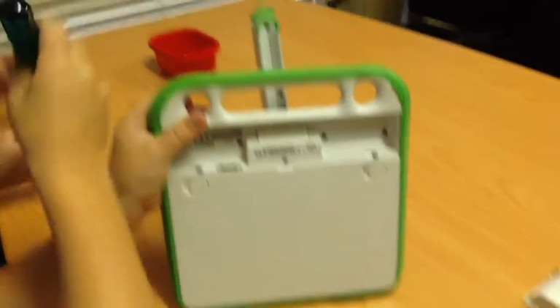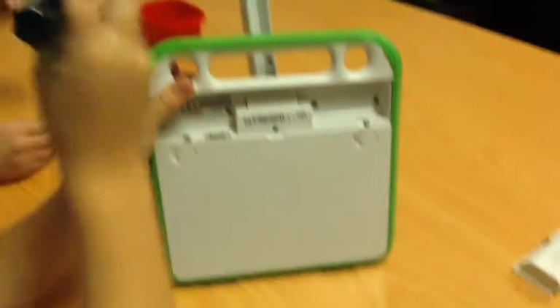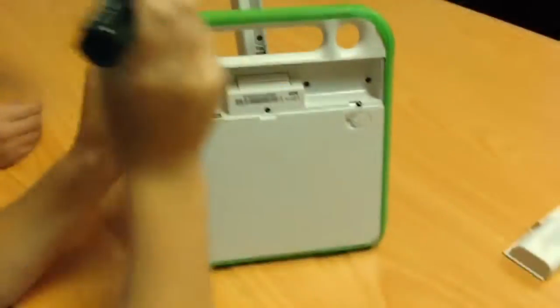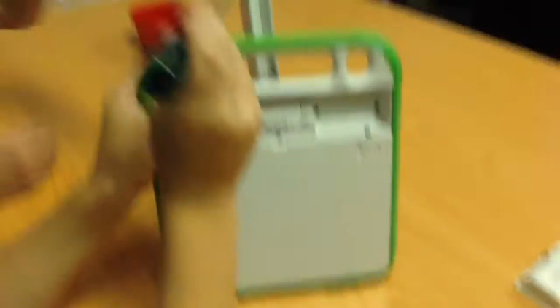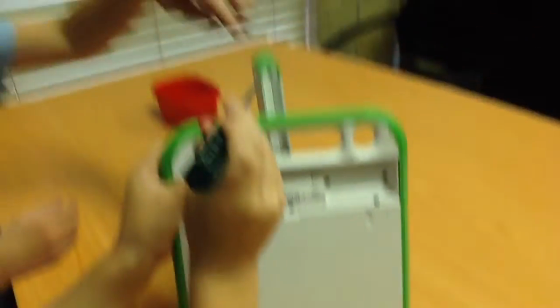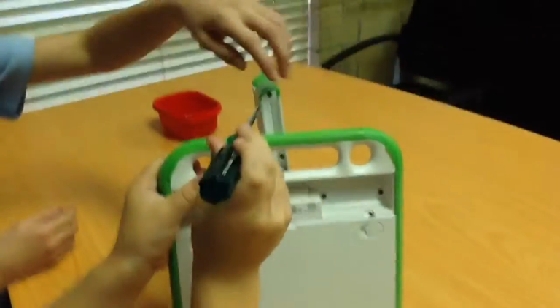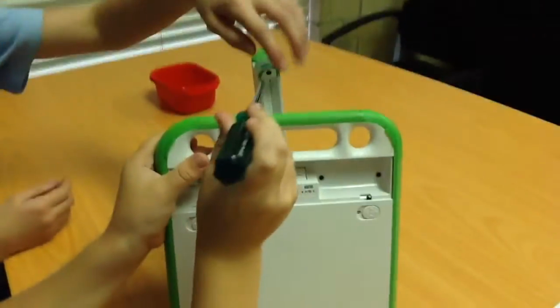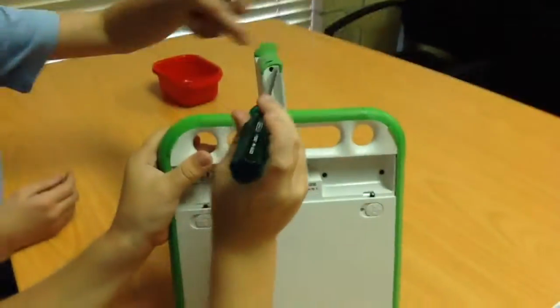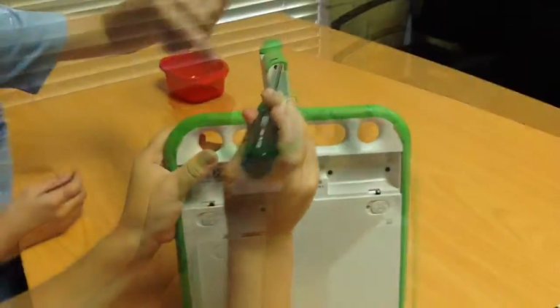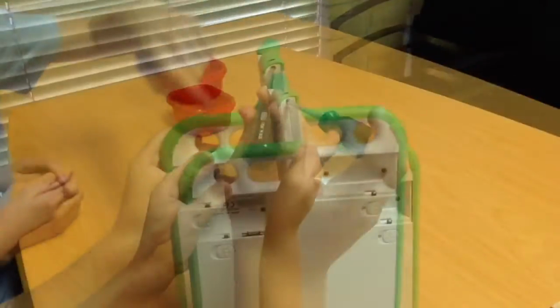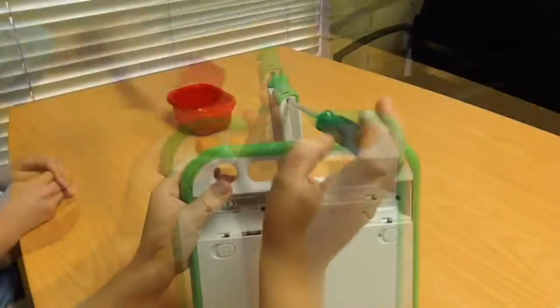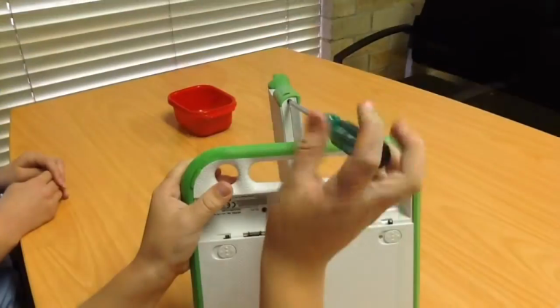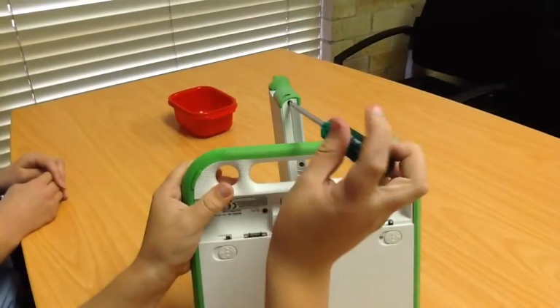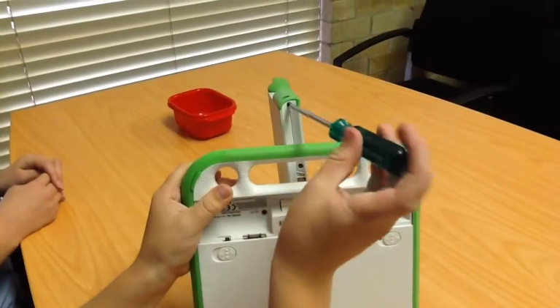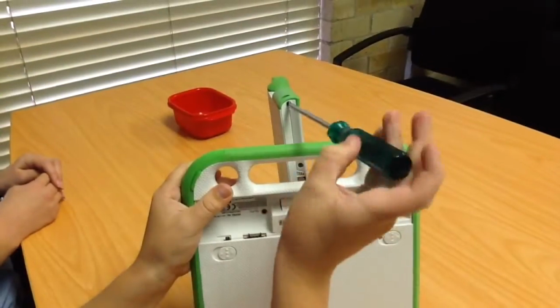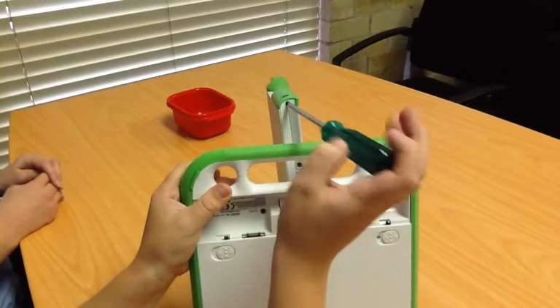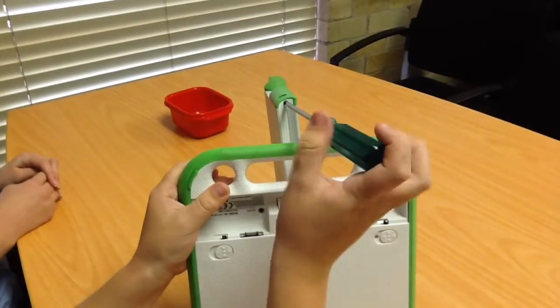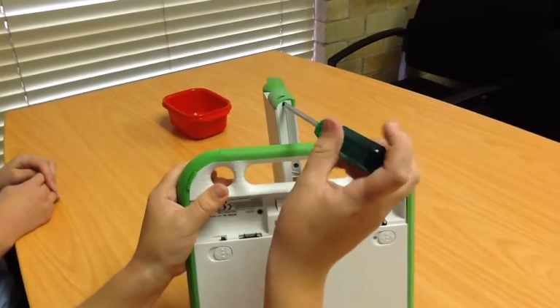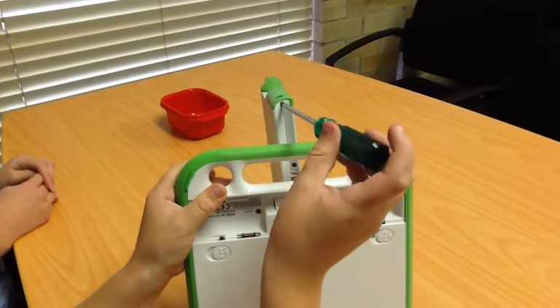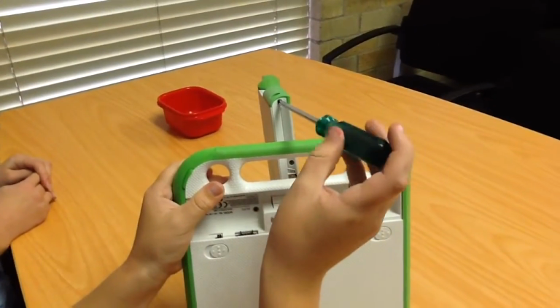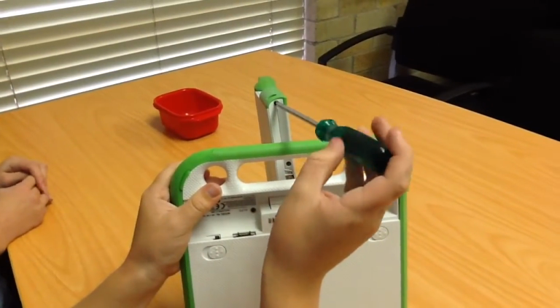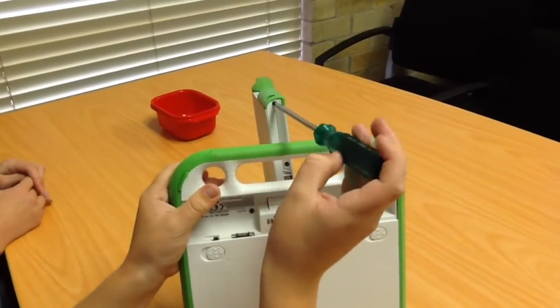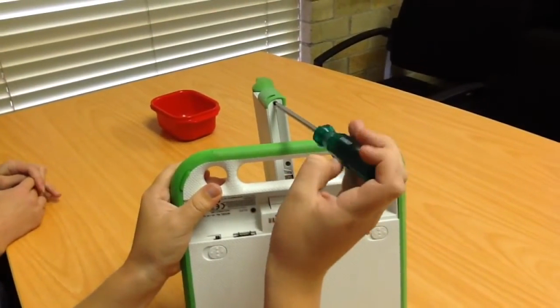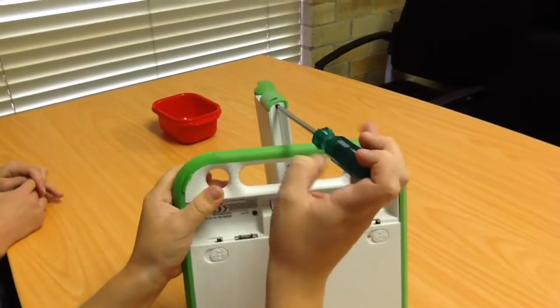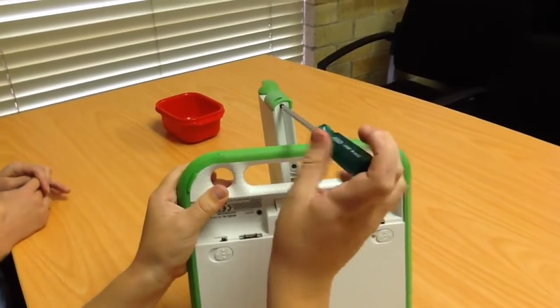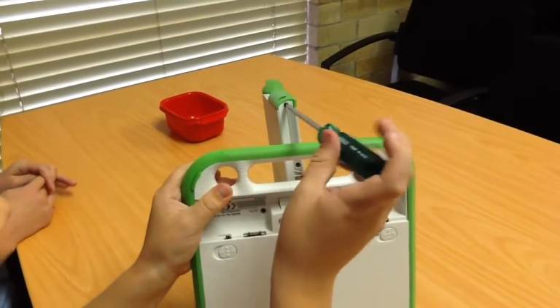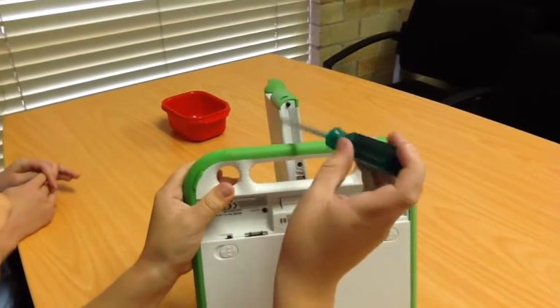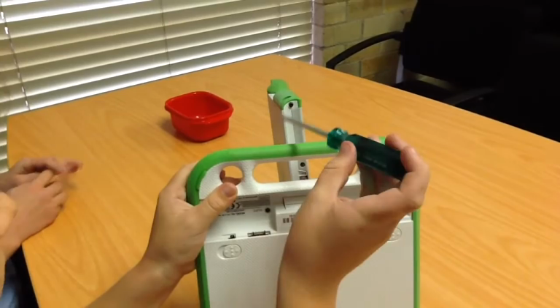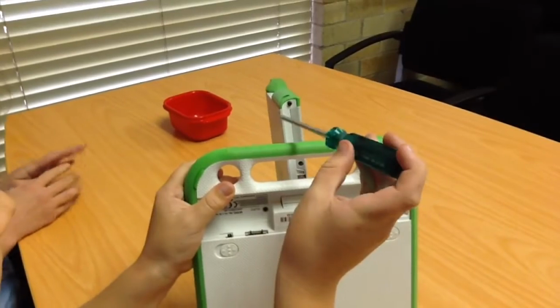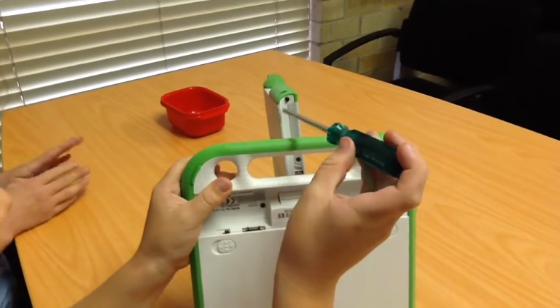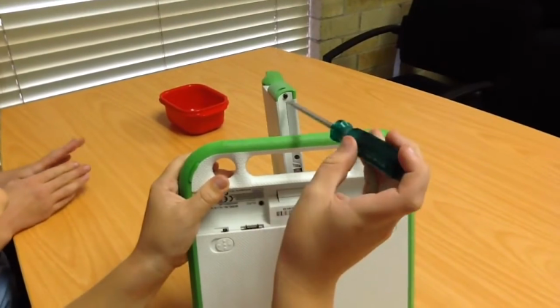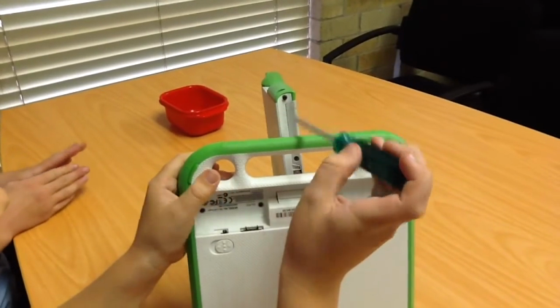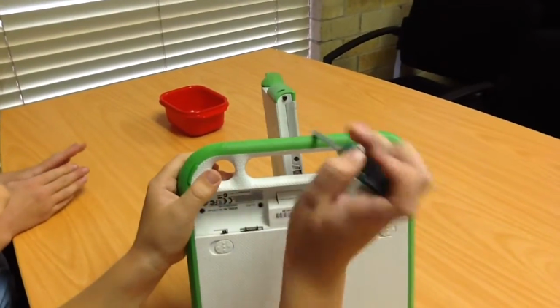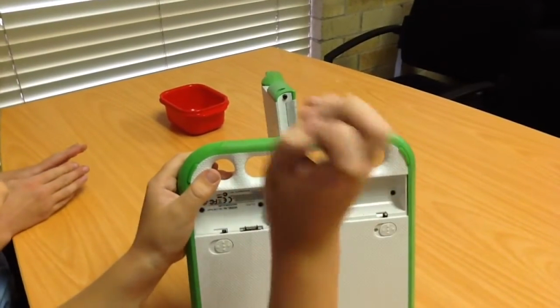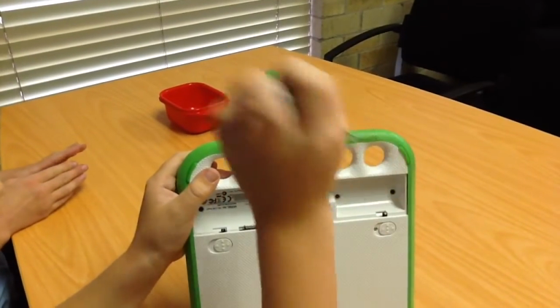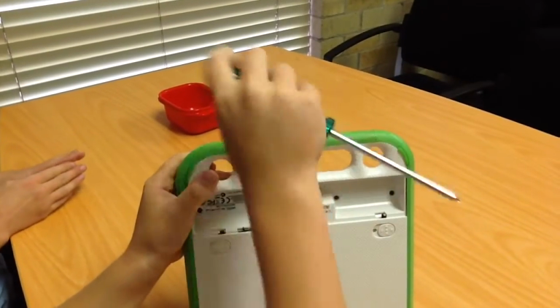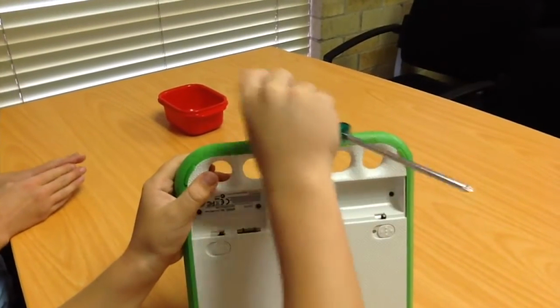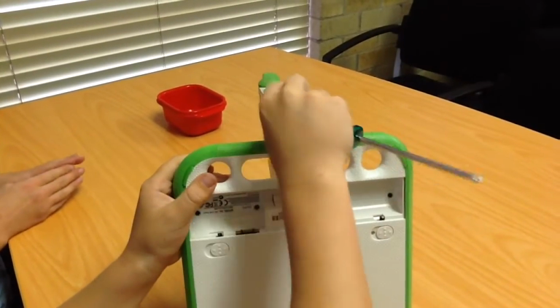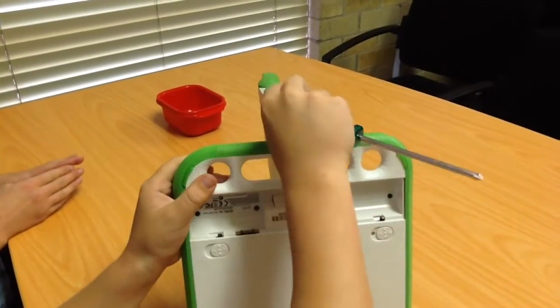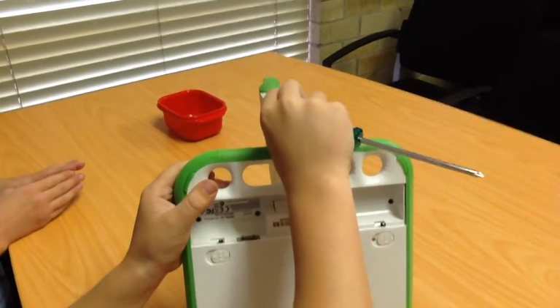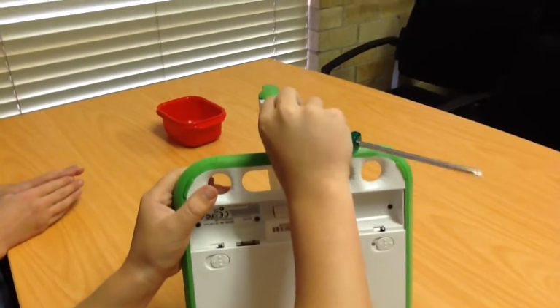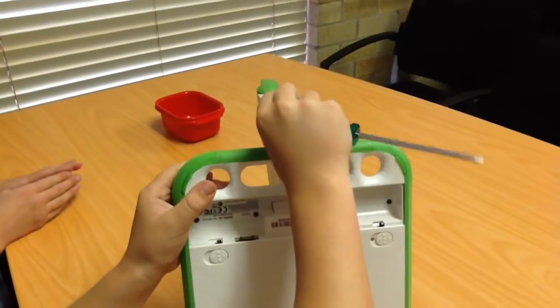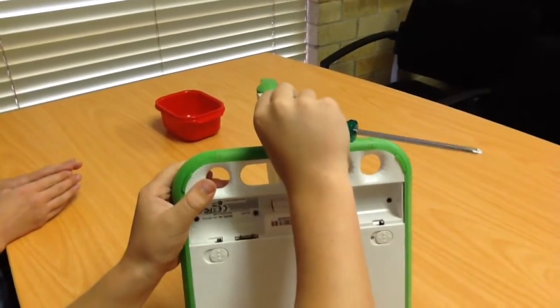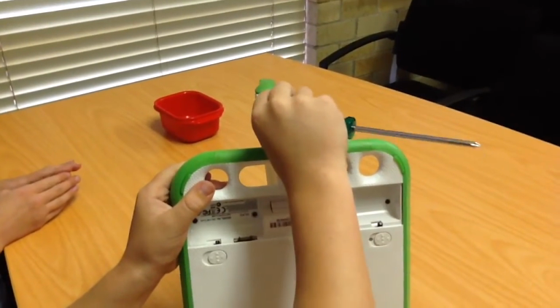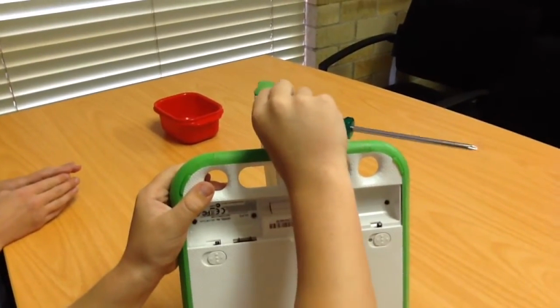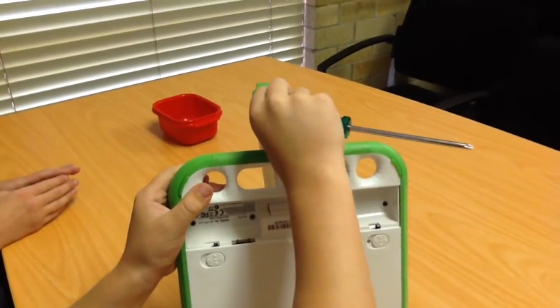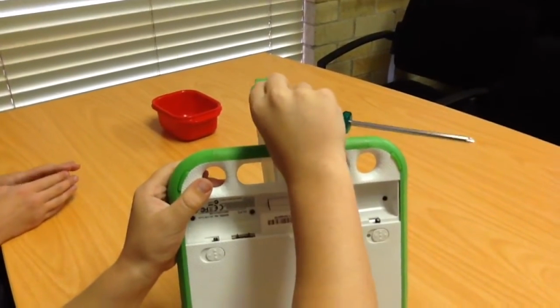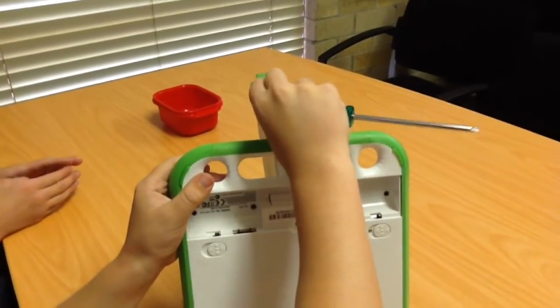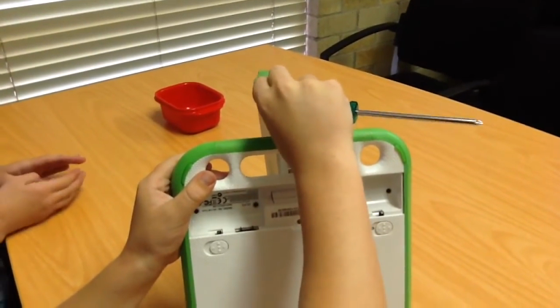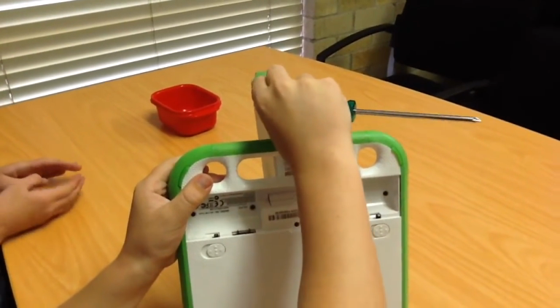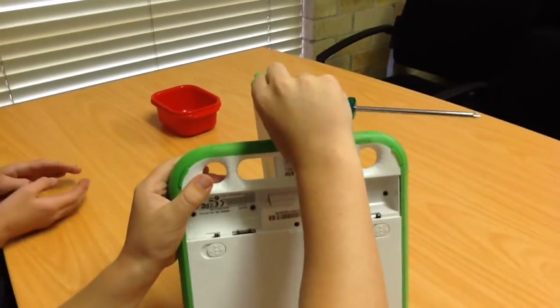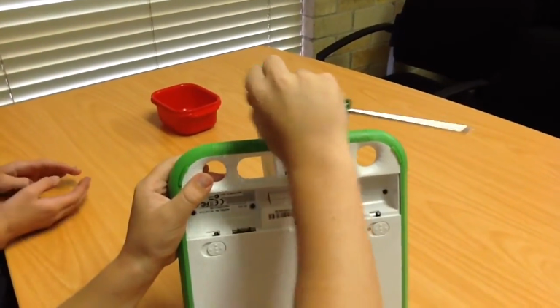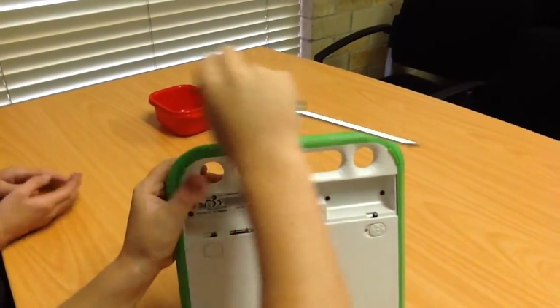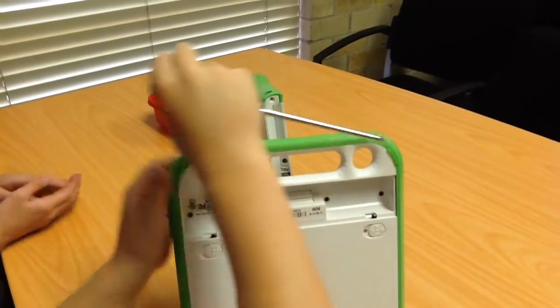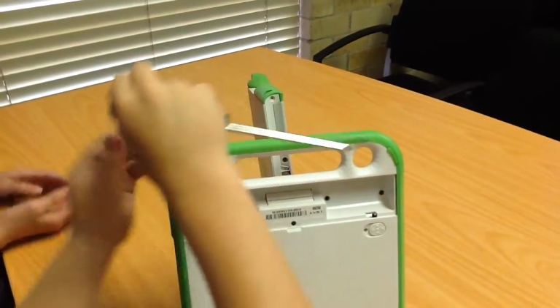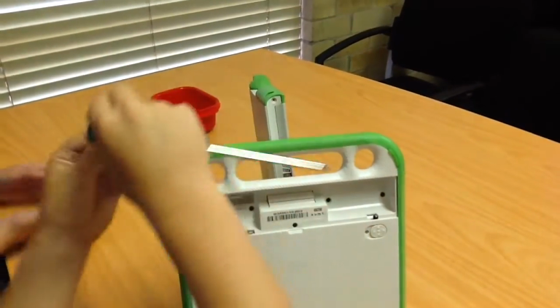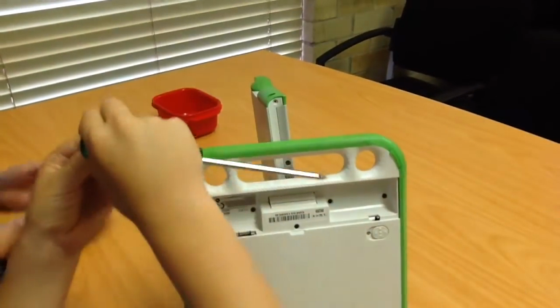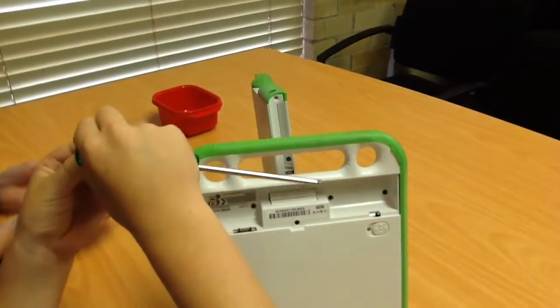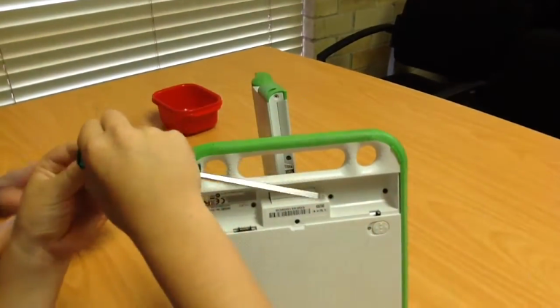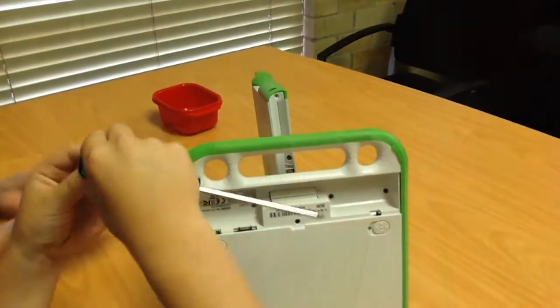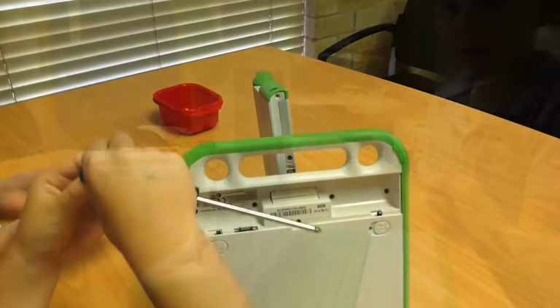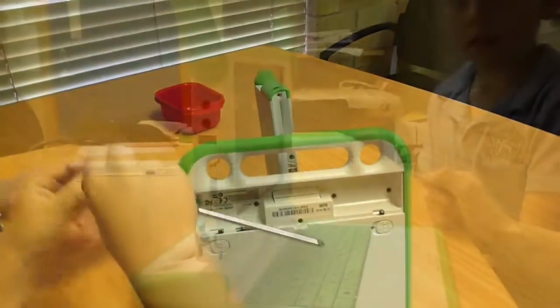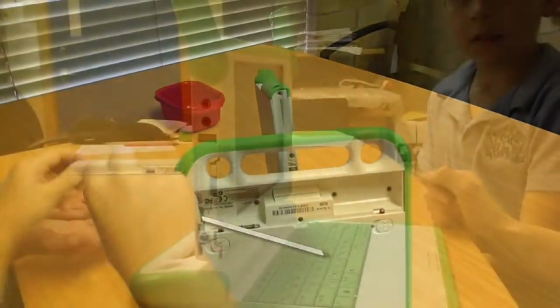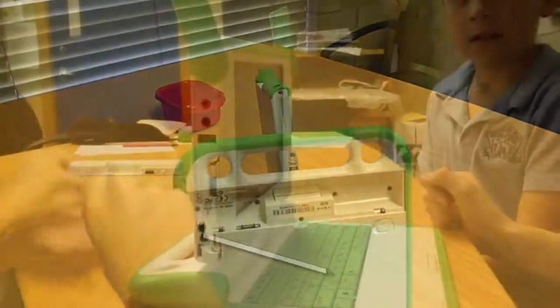You need to unscrew the screws and put them down. Make sure they're in a neat, nice pile because you don't want to lose any of the screws or put them in the wrong spot.